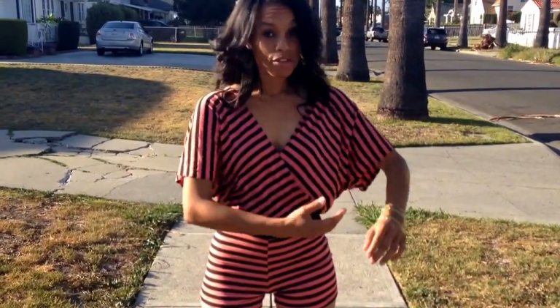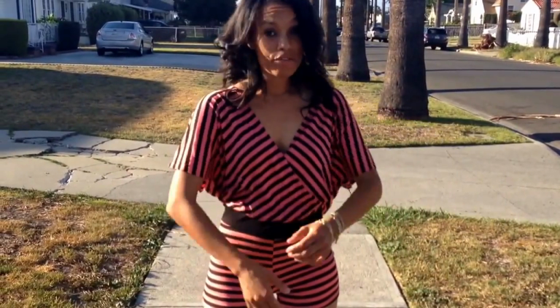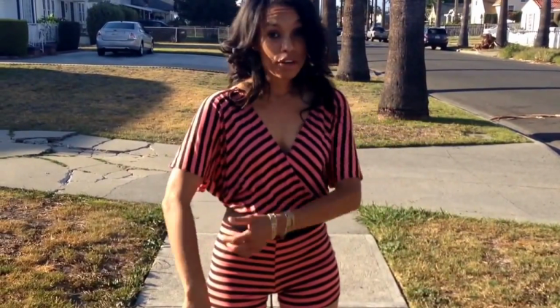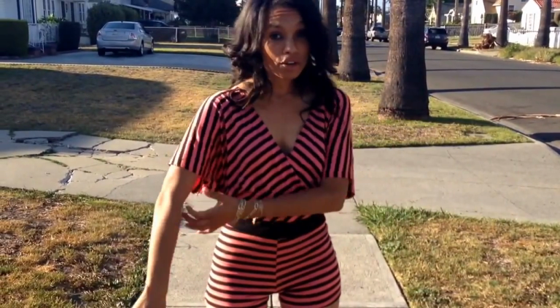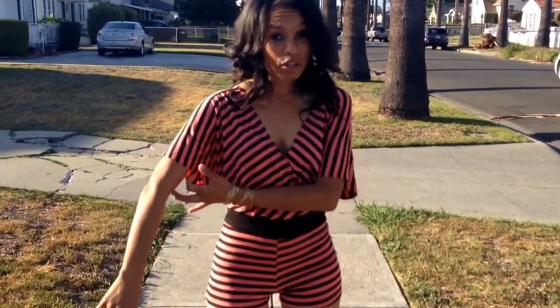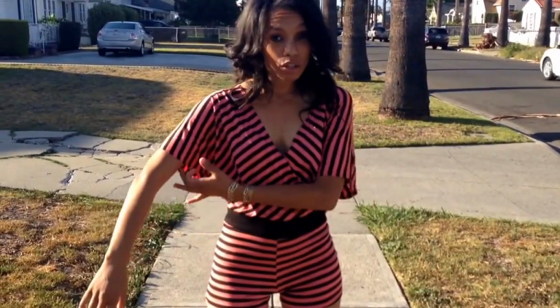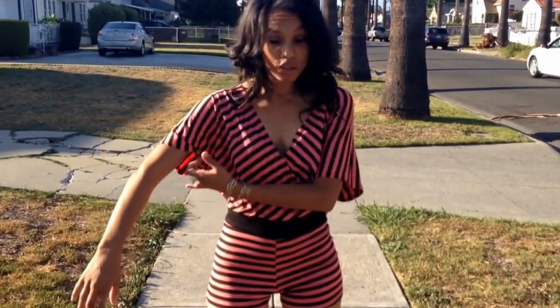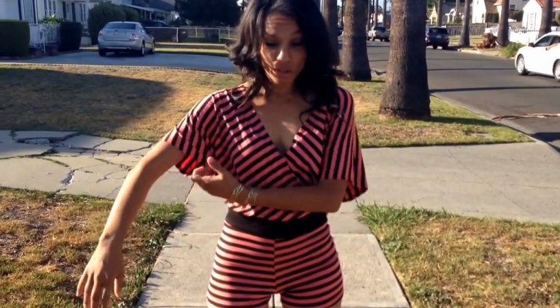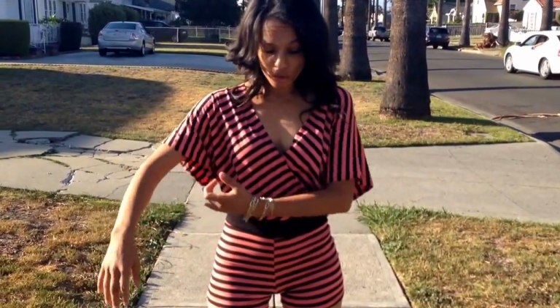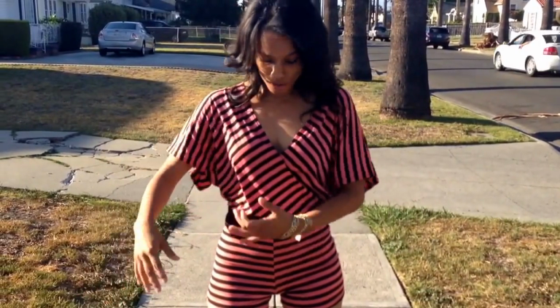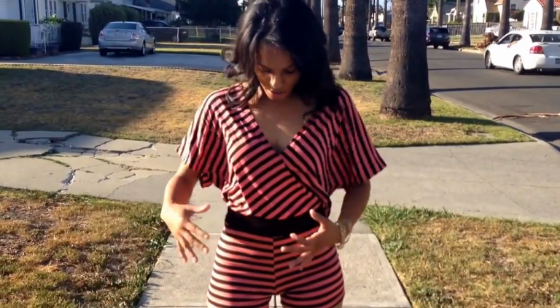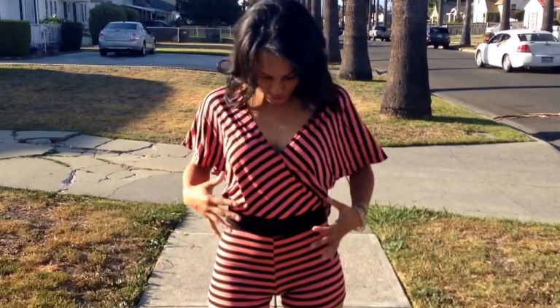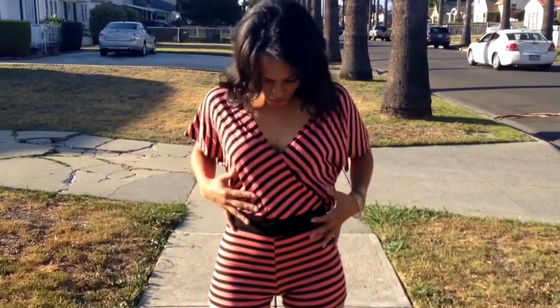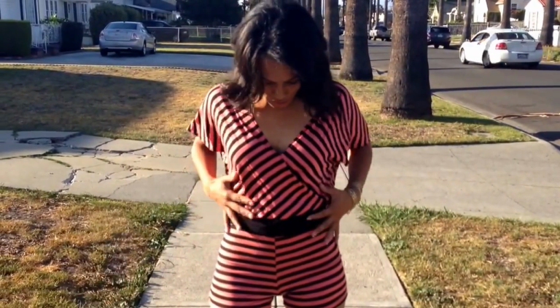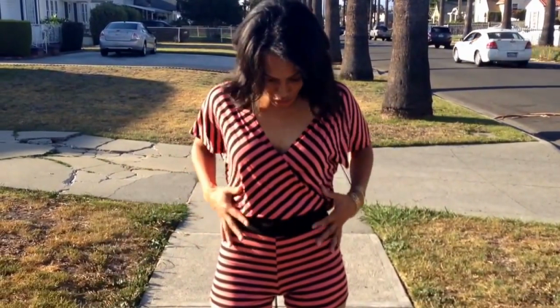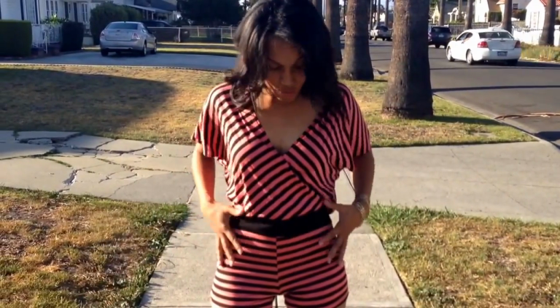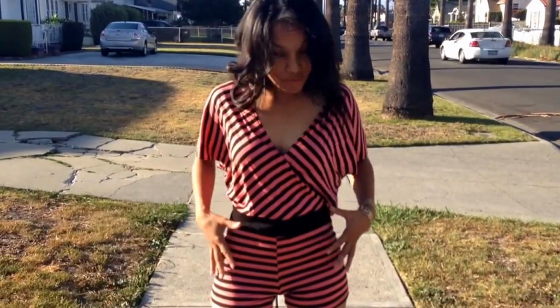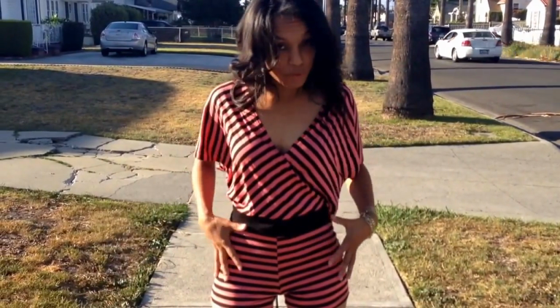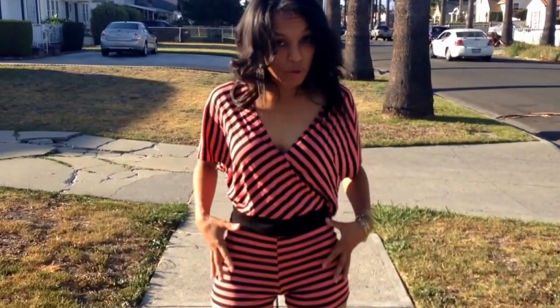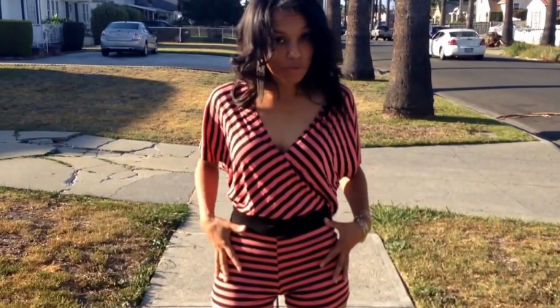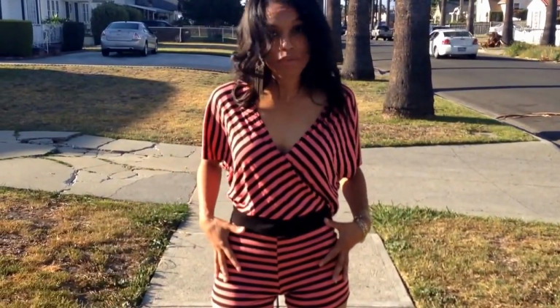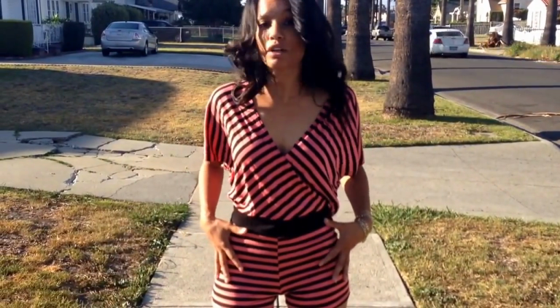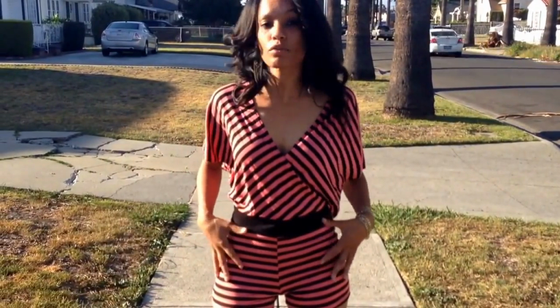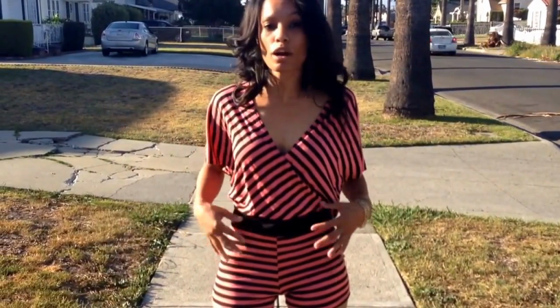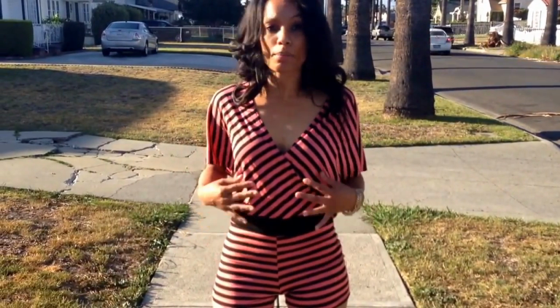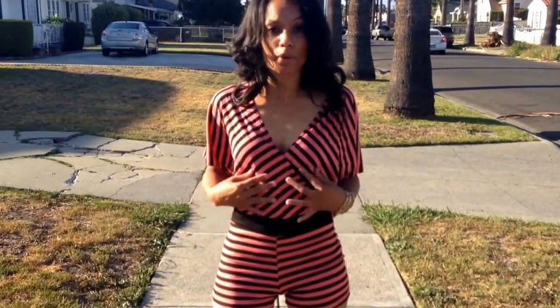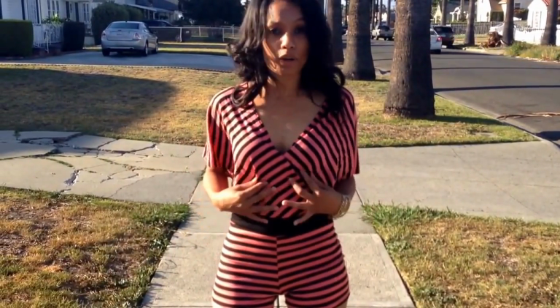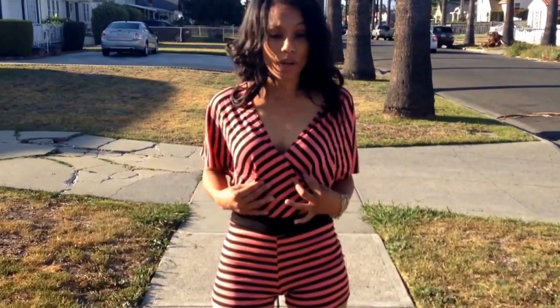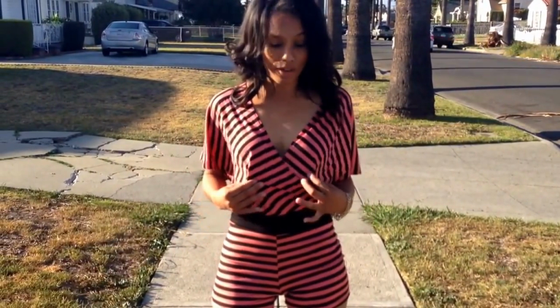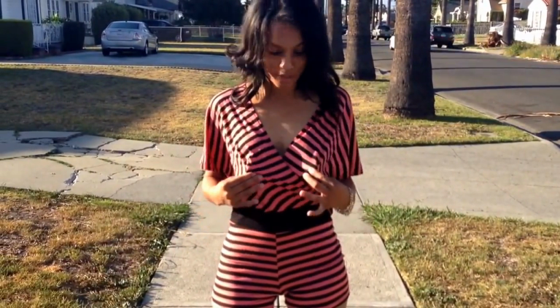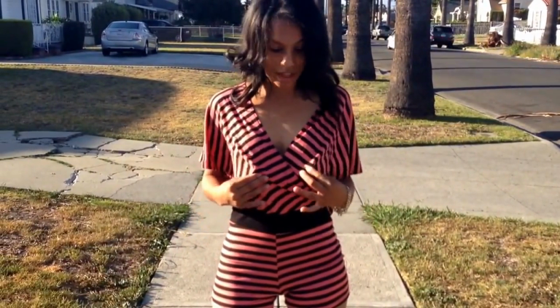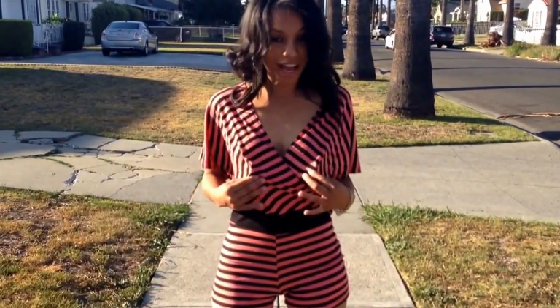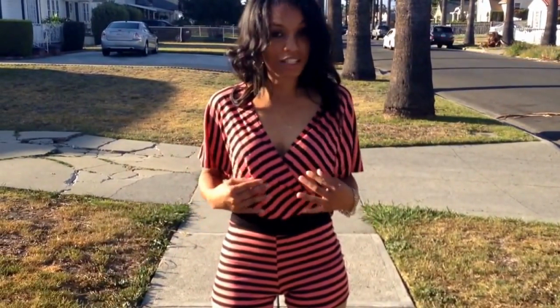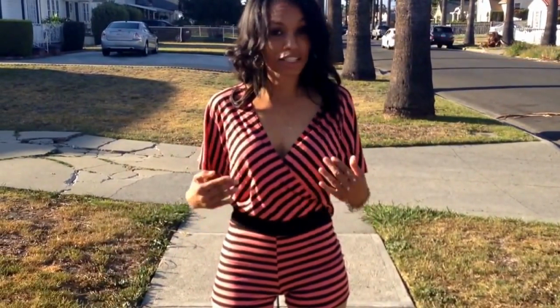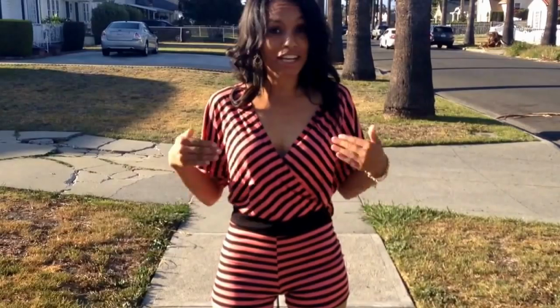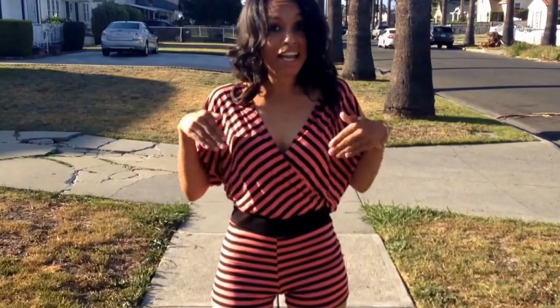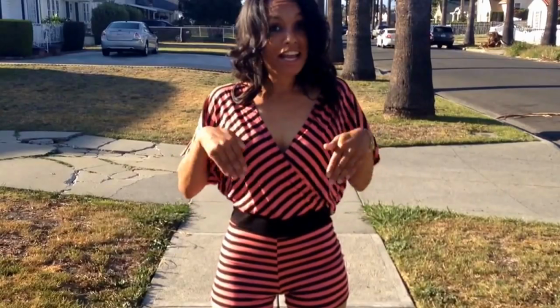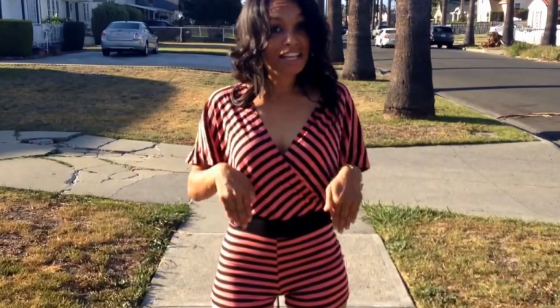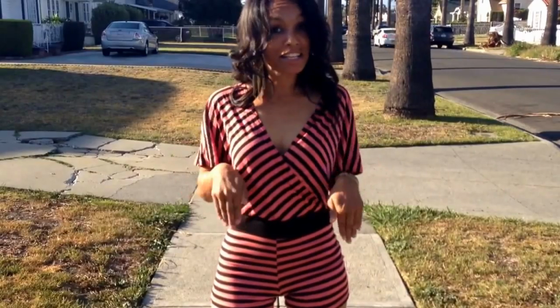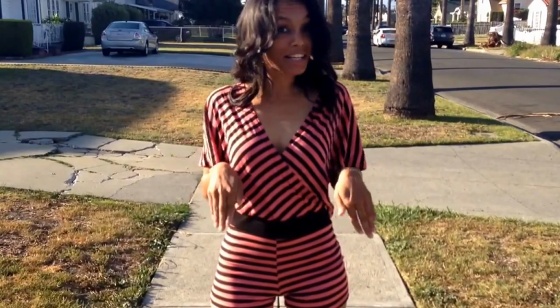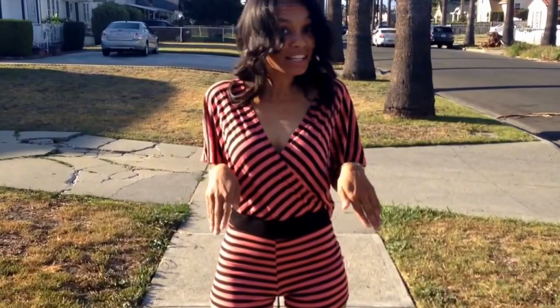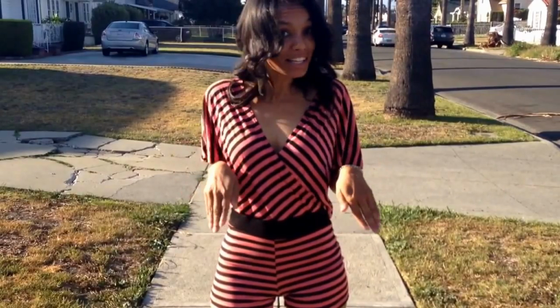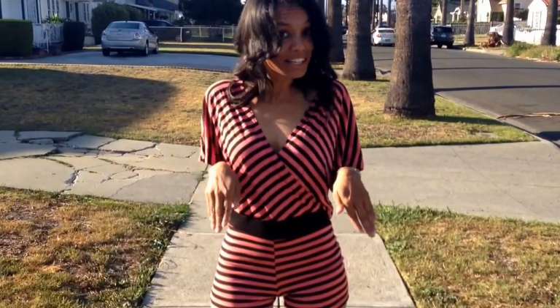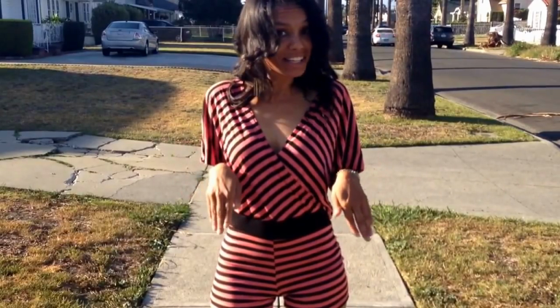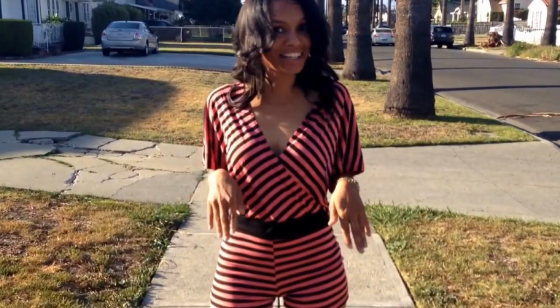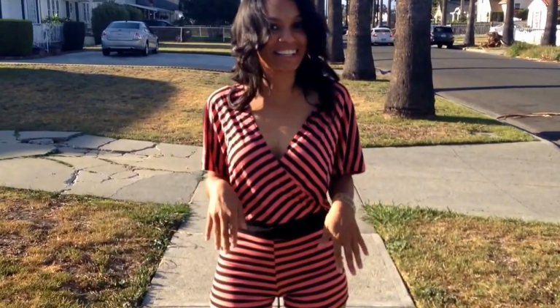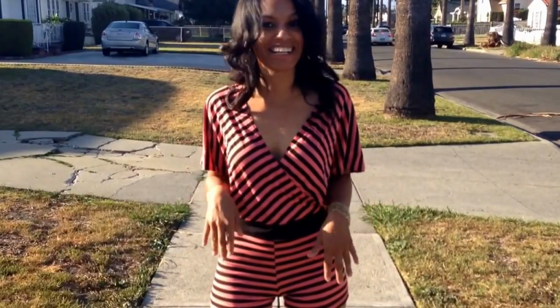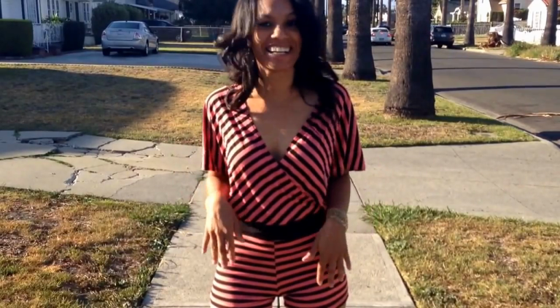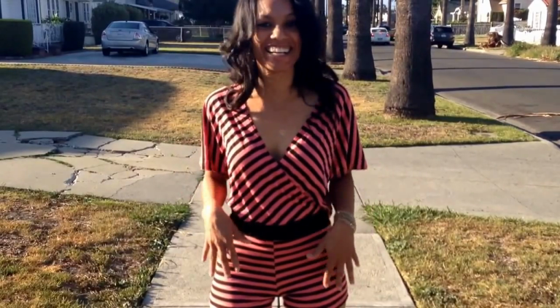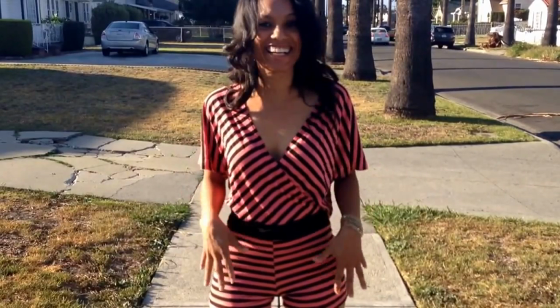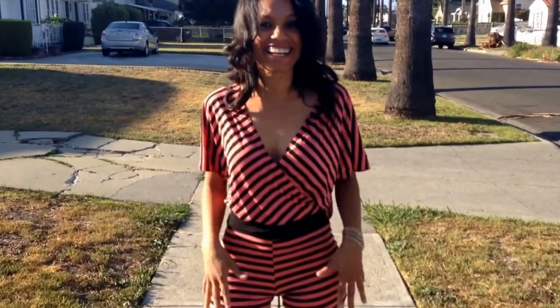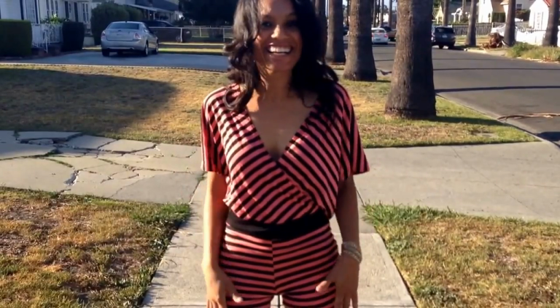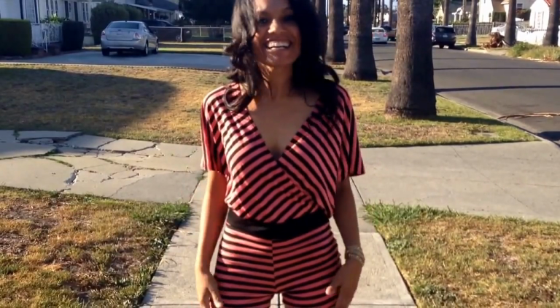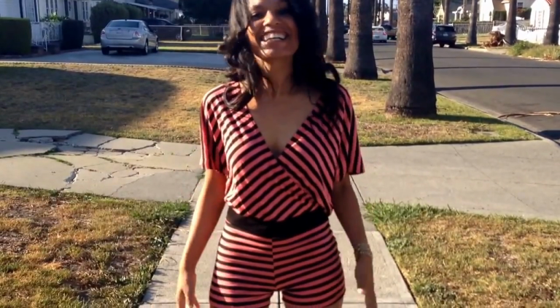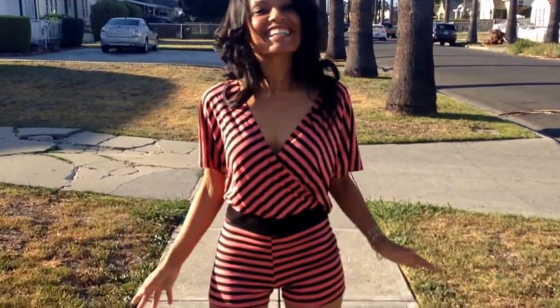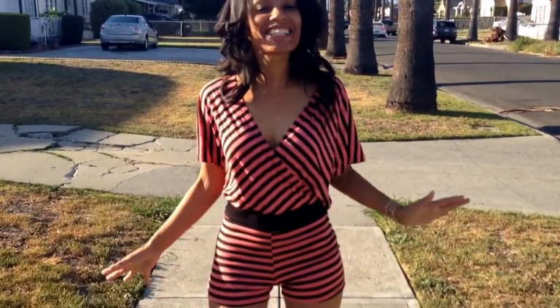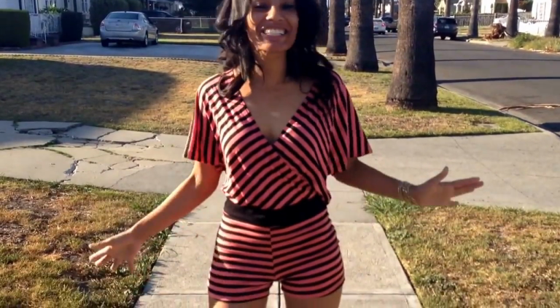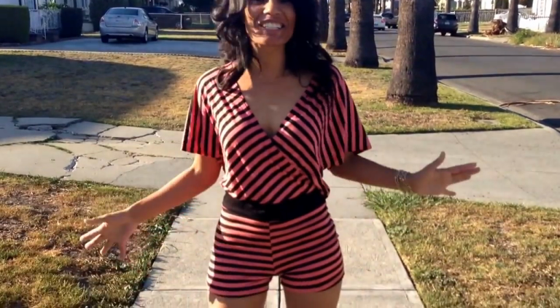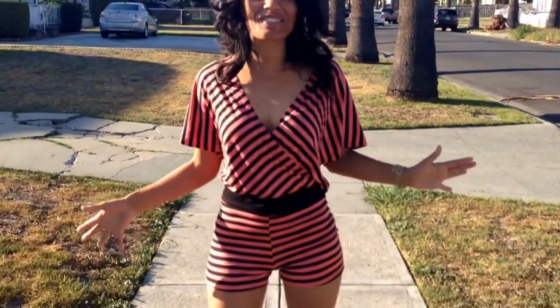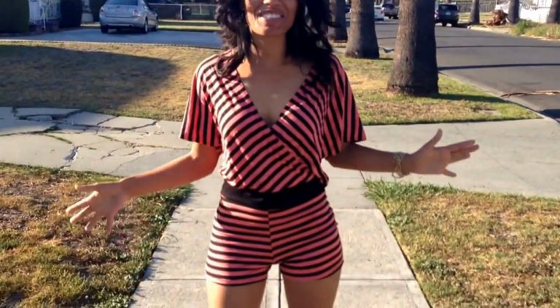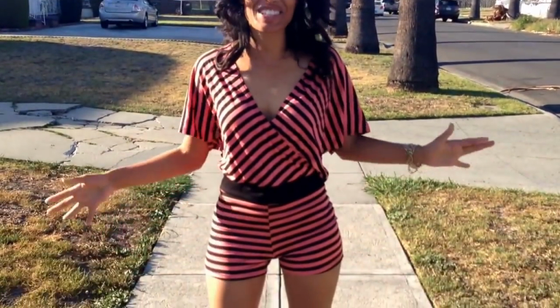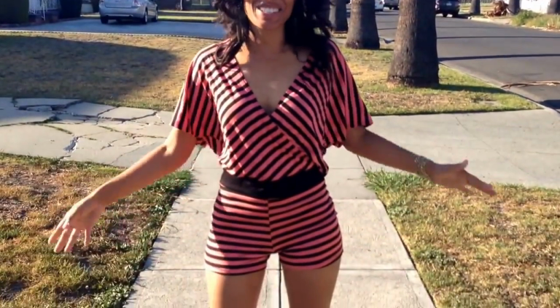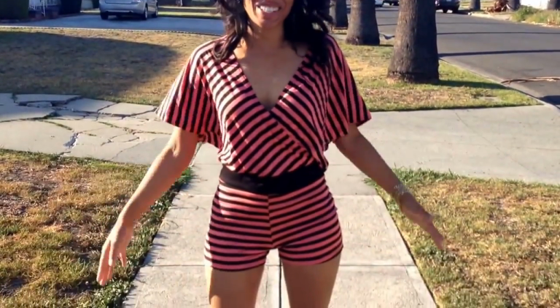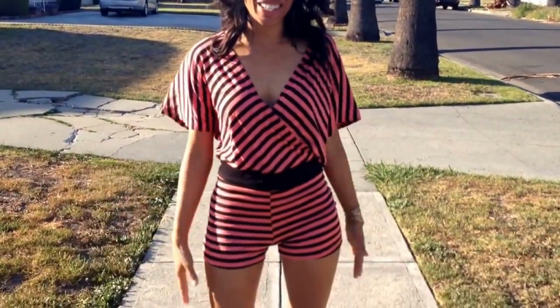Very loose. This is a form fitting romper — you have to actually get in to put this on.